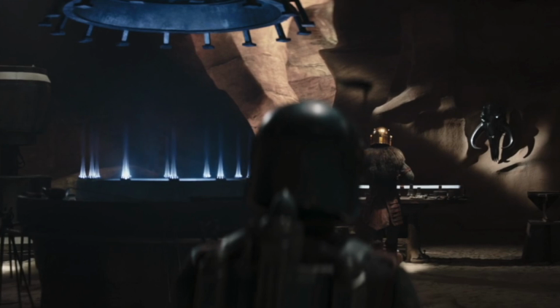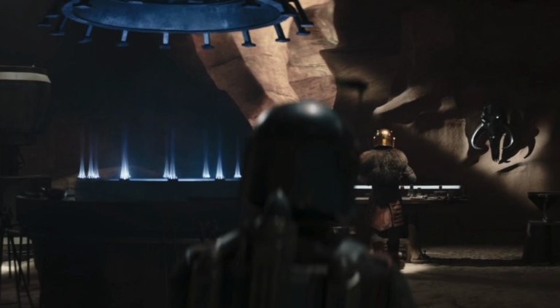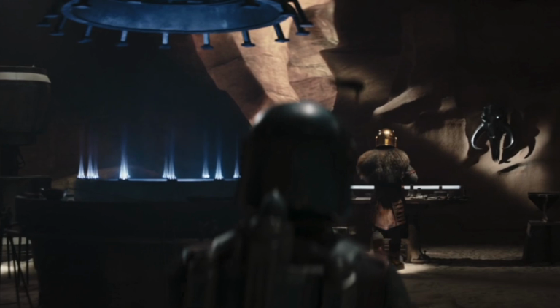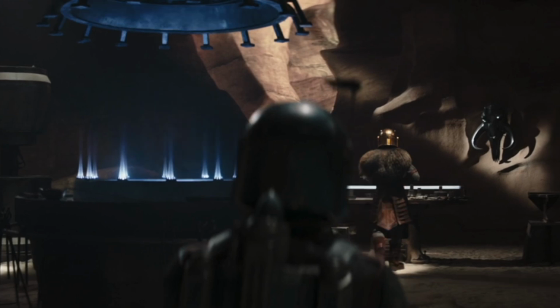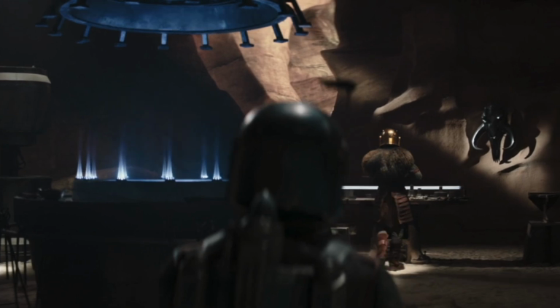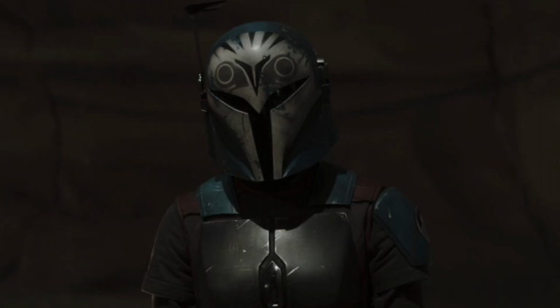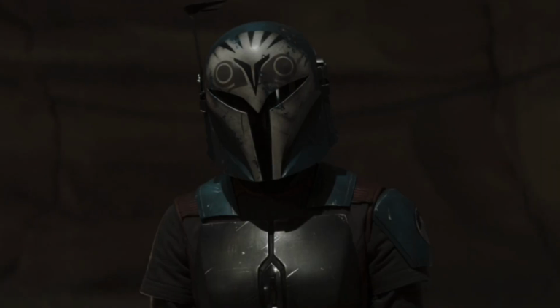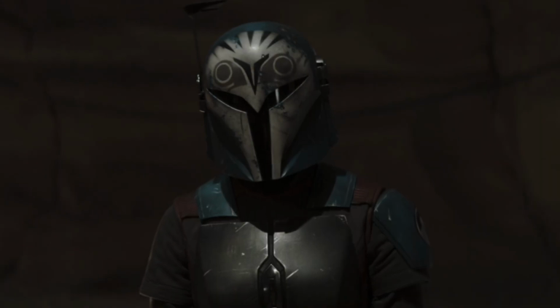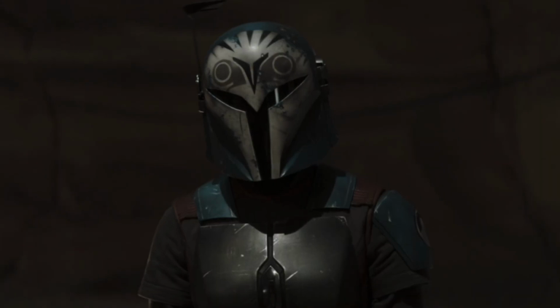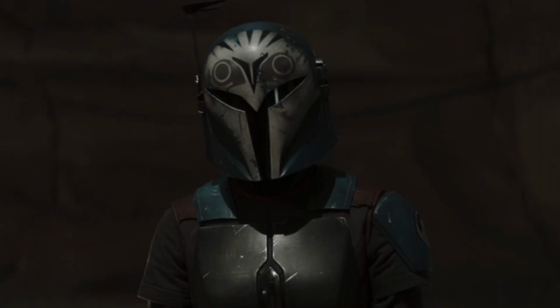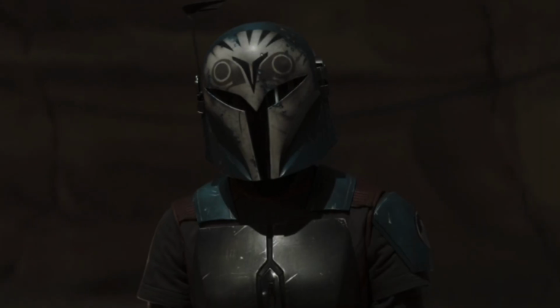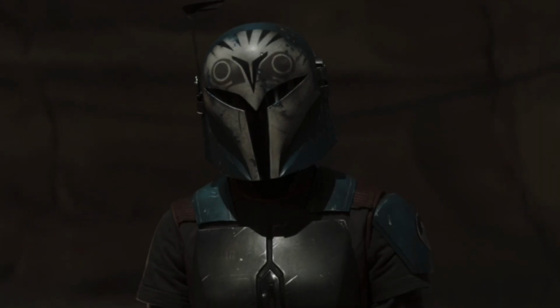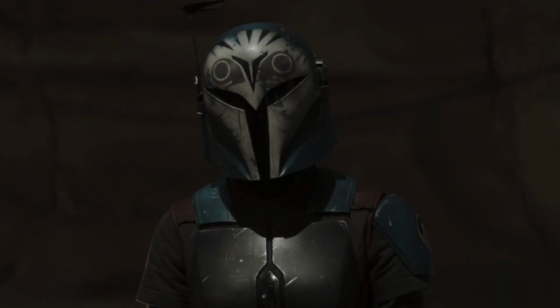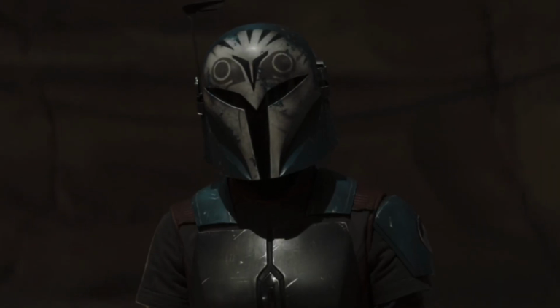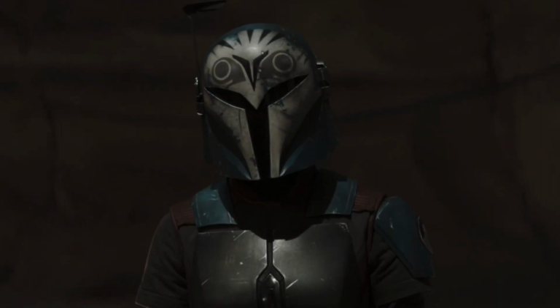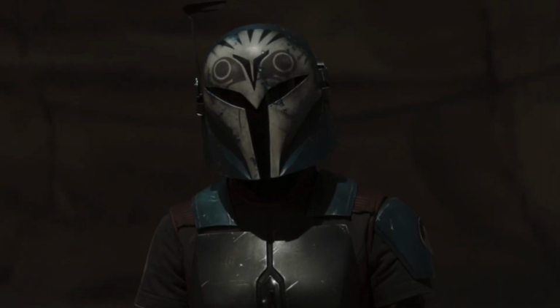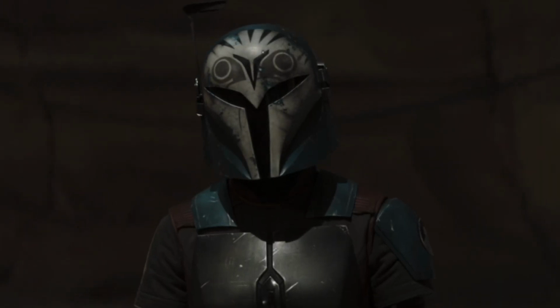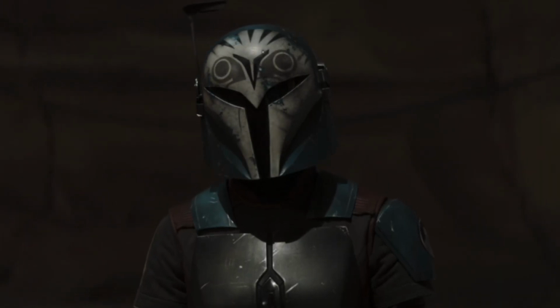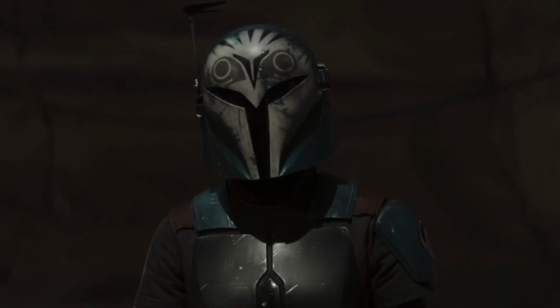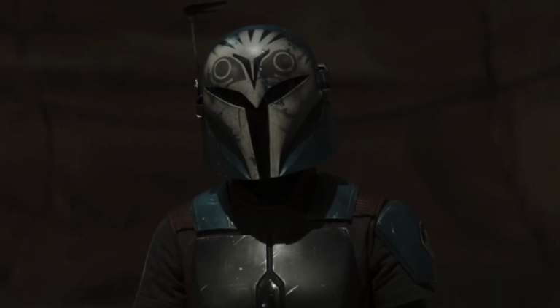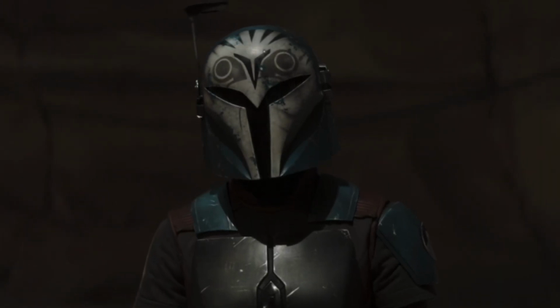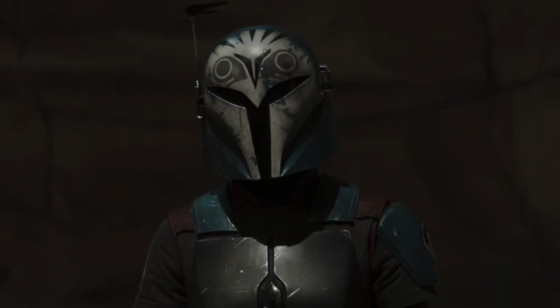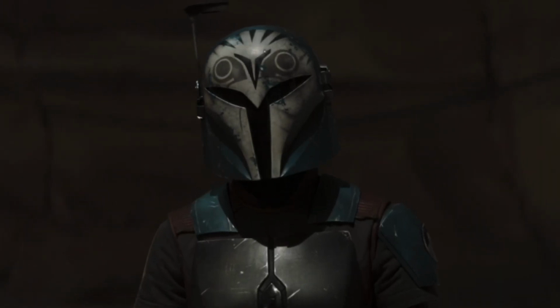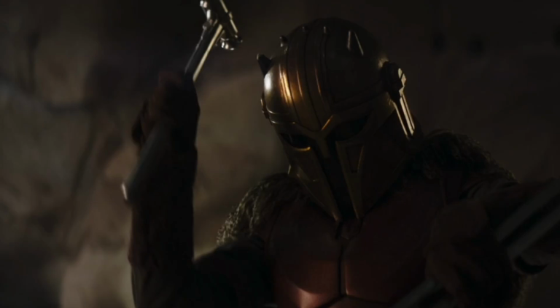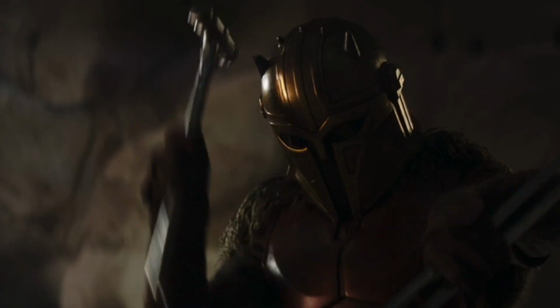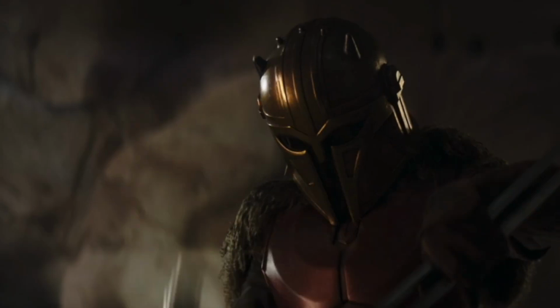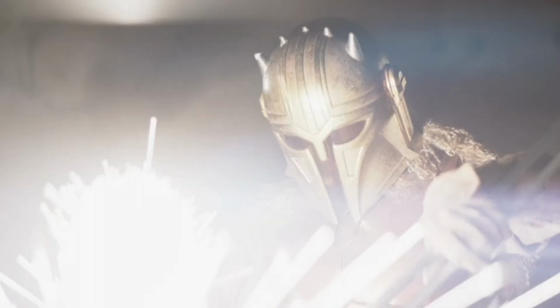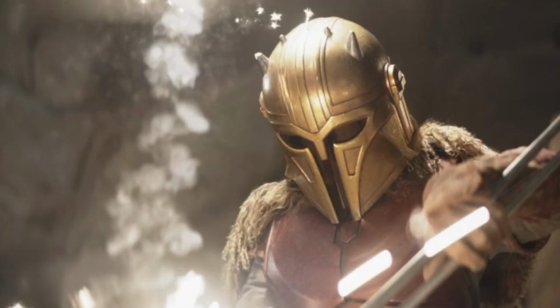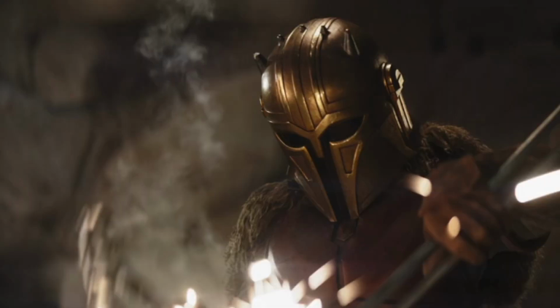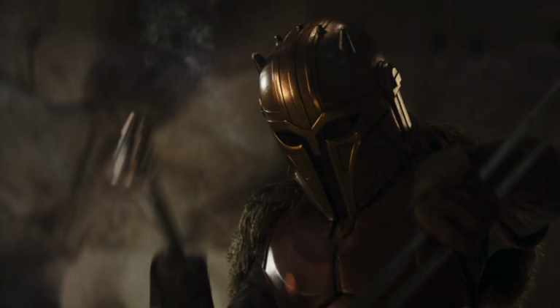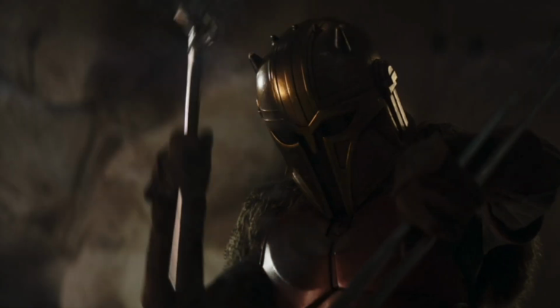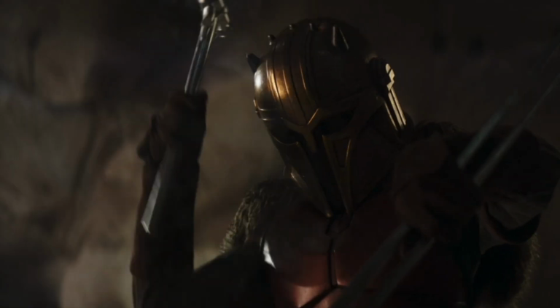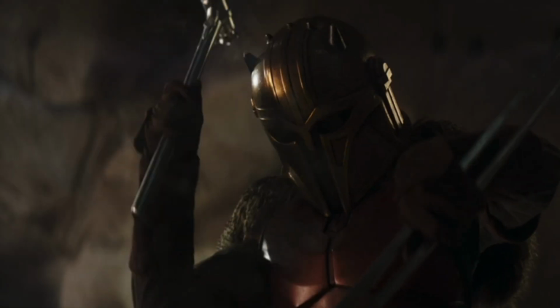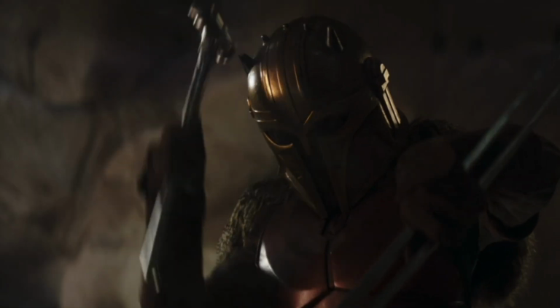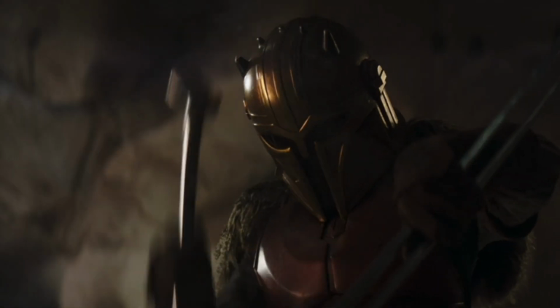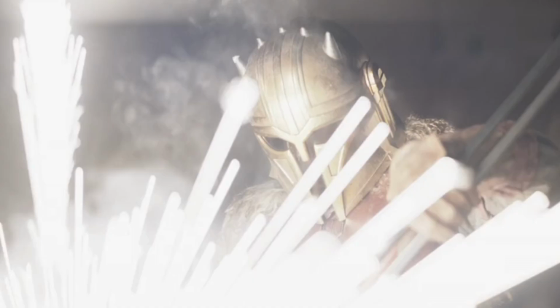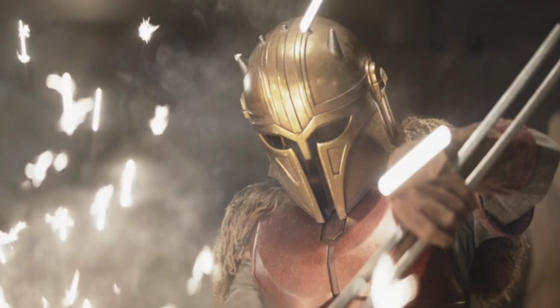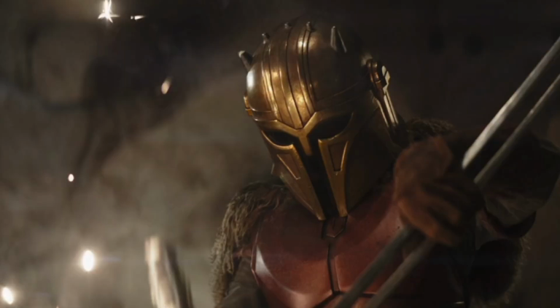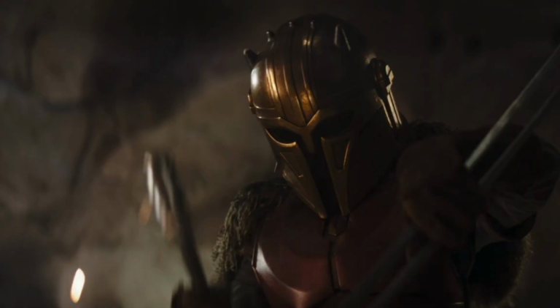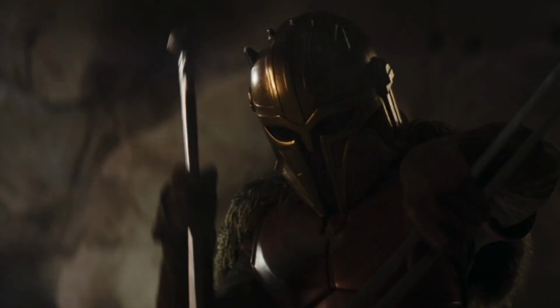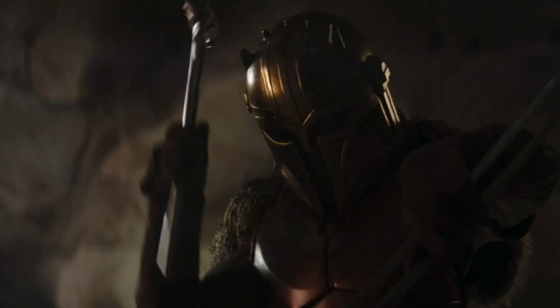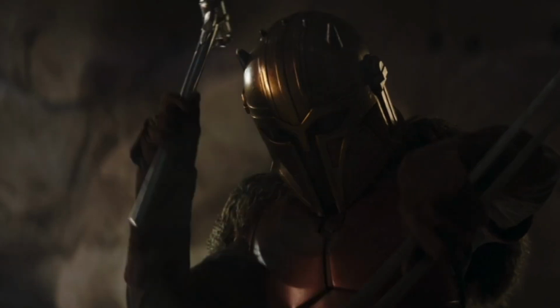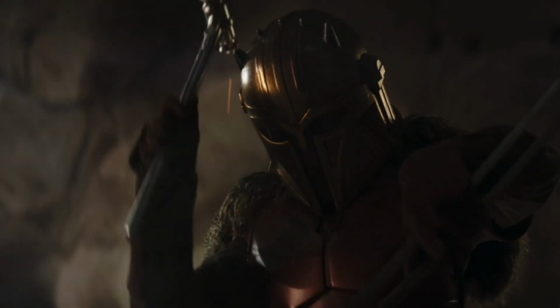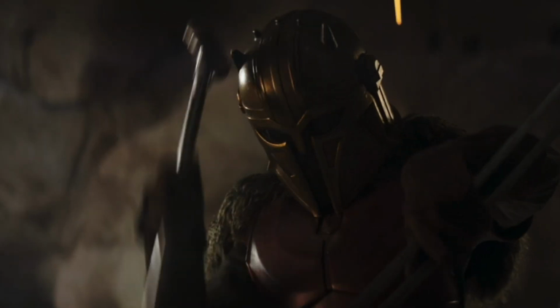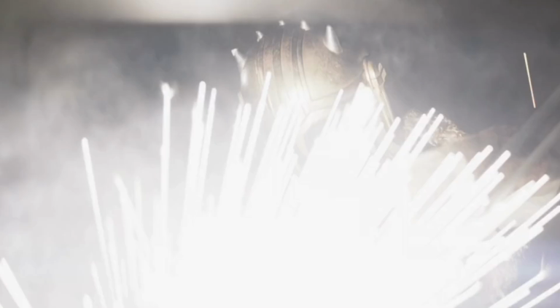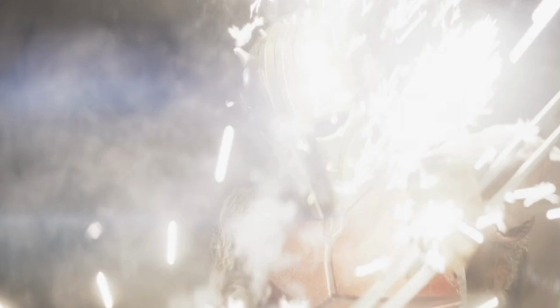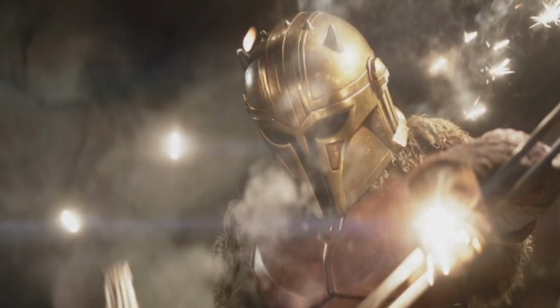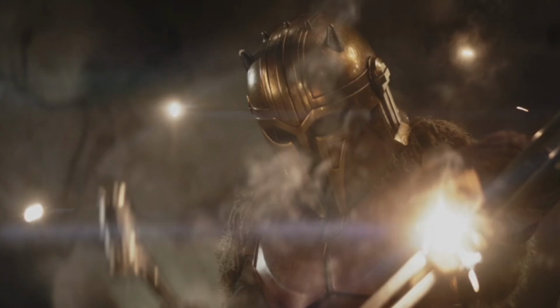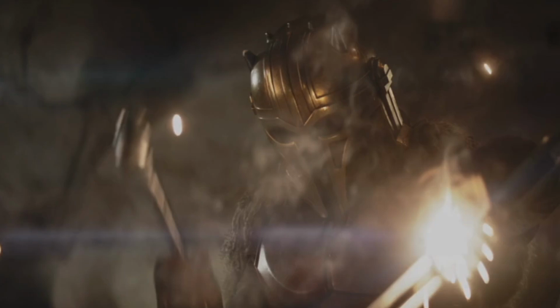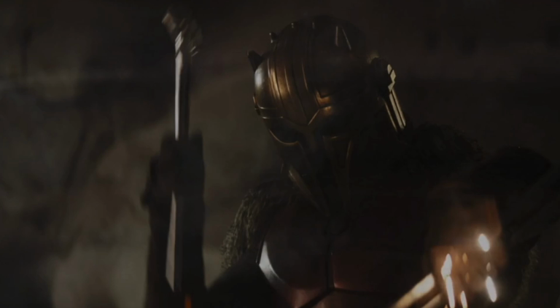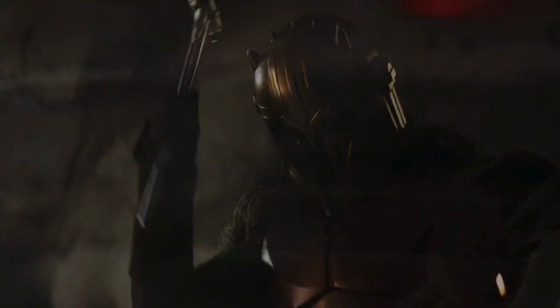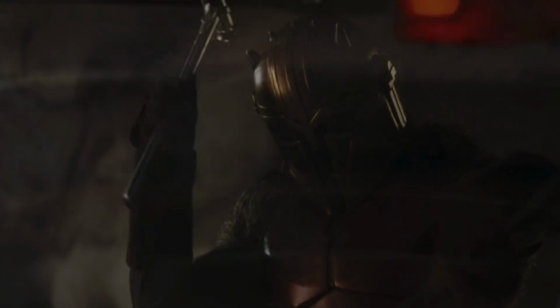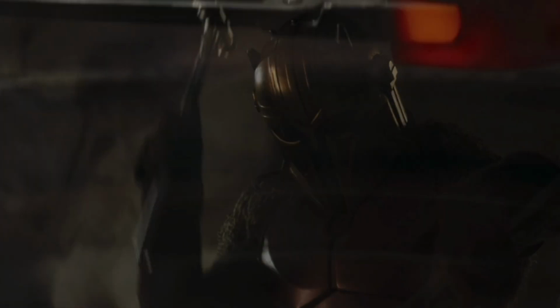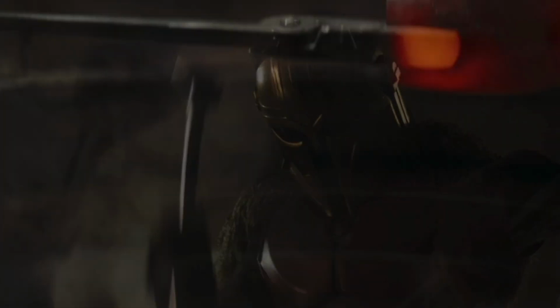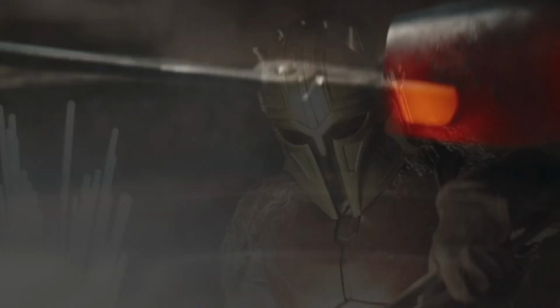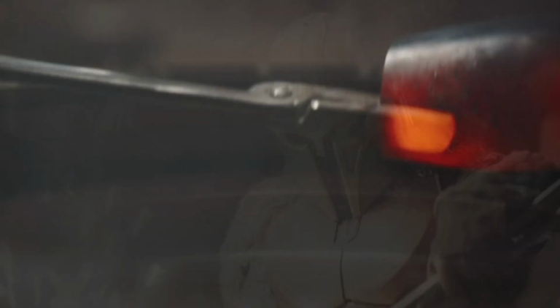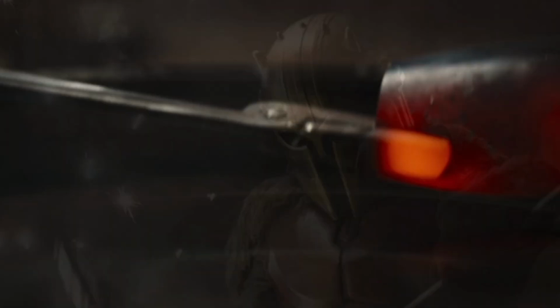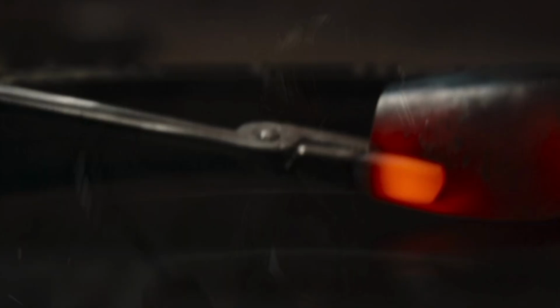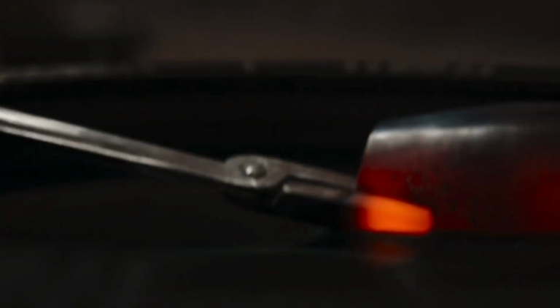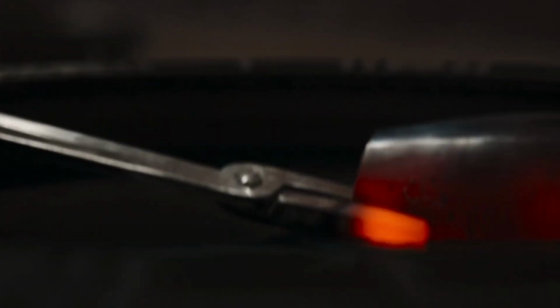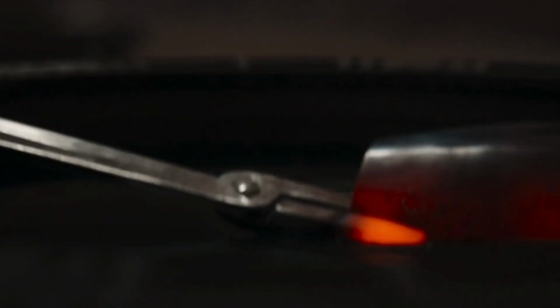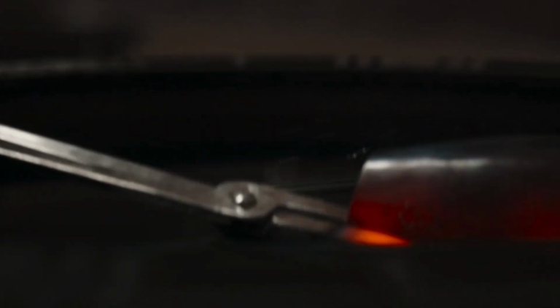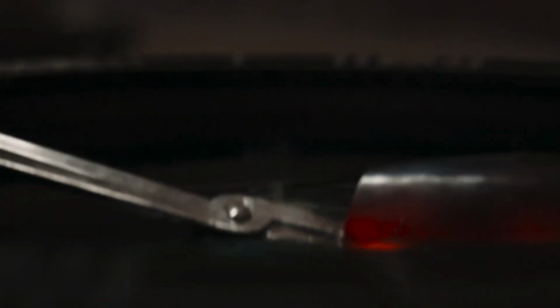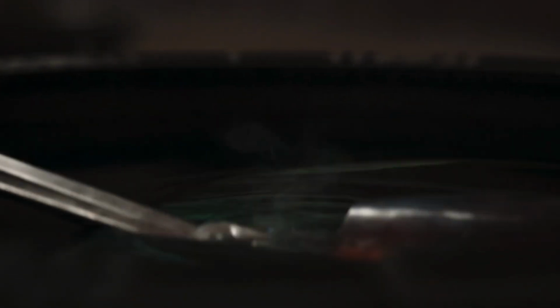Hello there, it's Aussie Star Wars Nerd, and today we're going to take a look at what every marking on Bo-Katan's armor are.